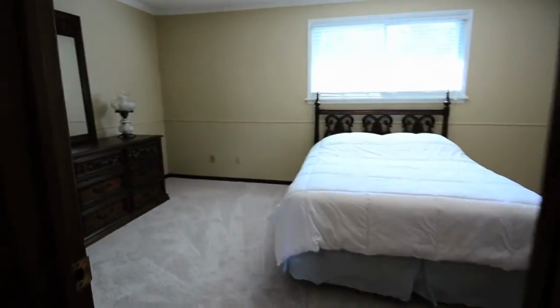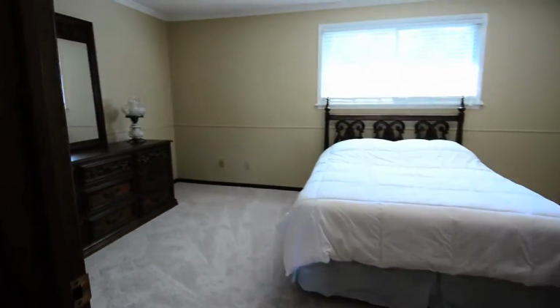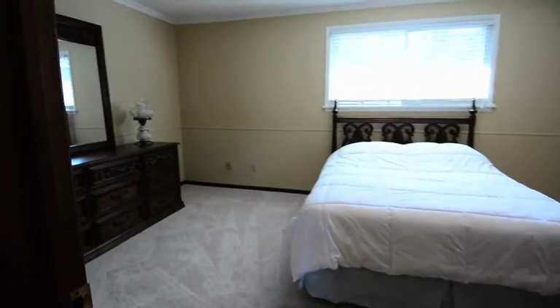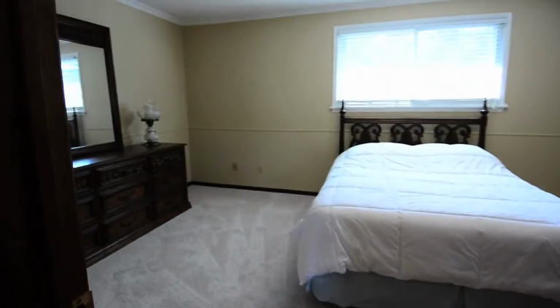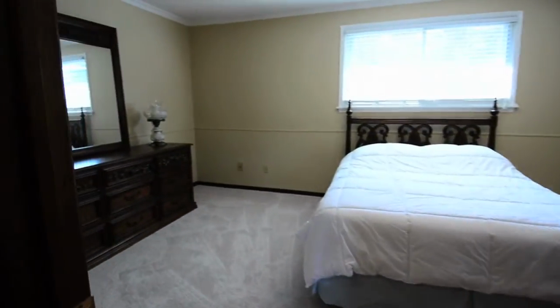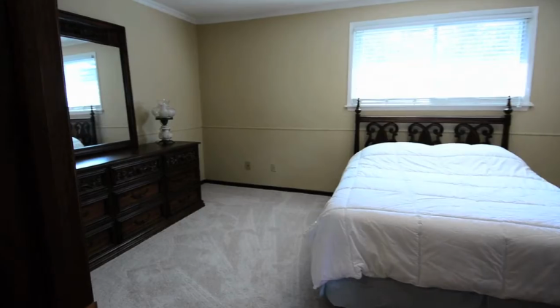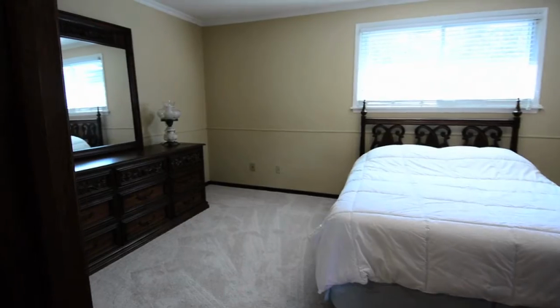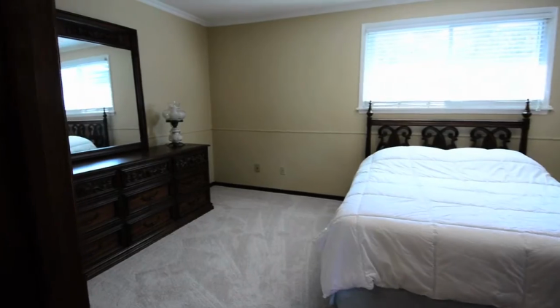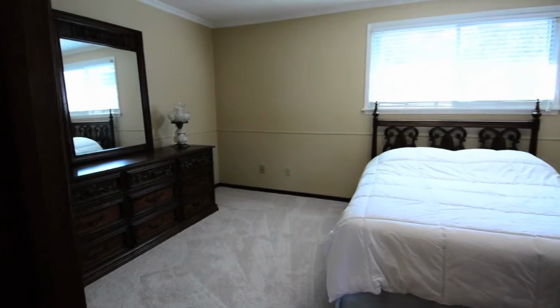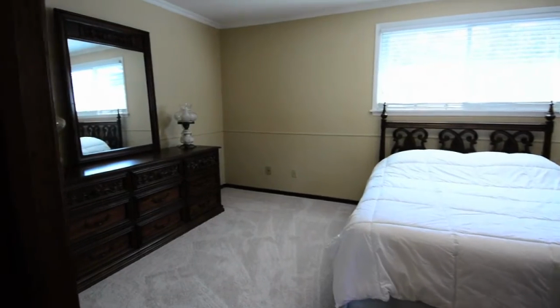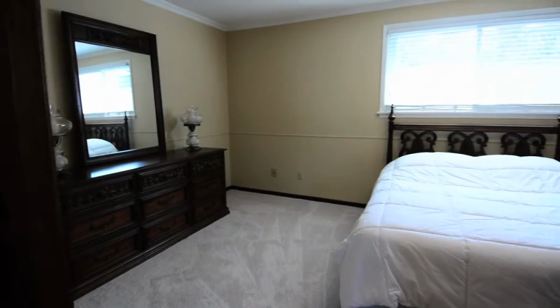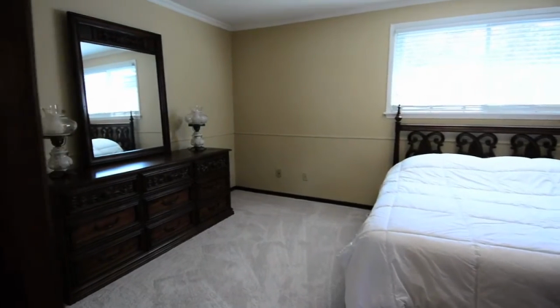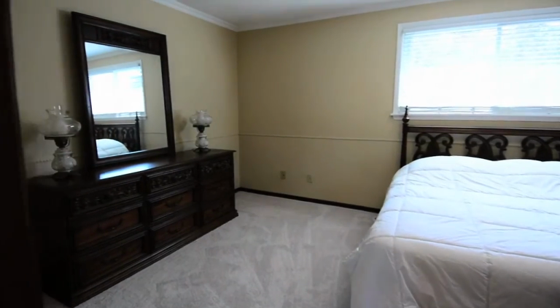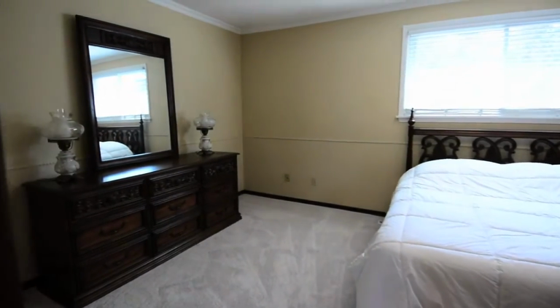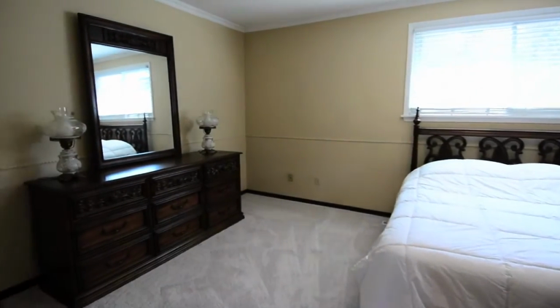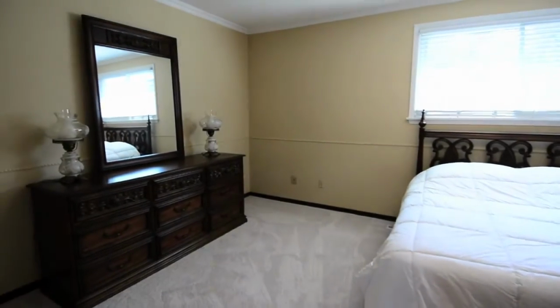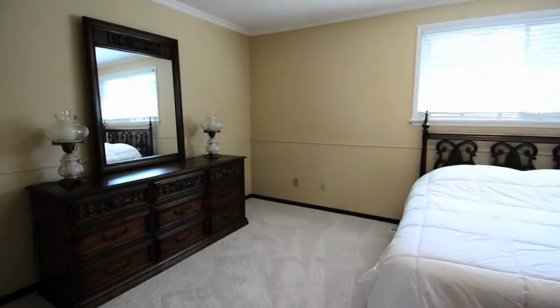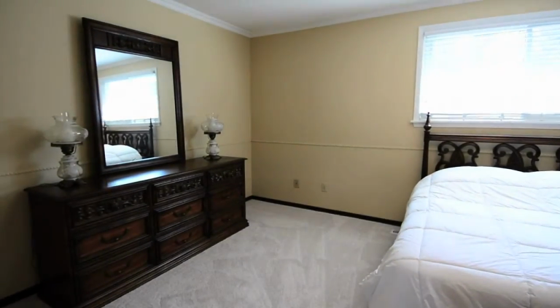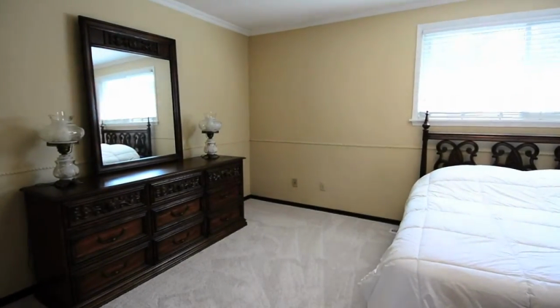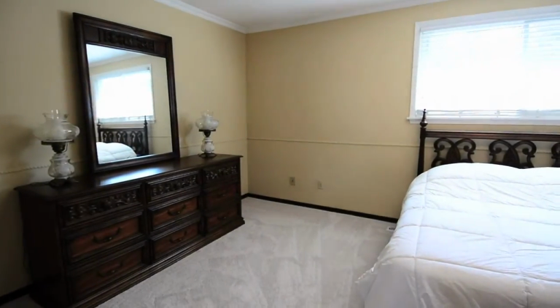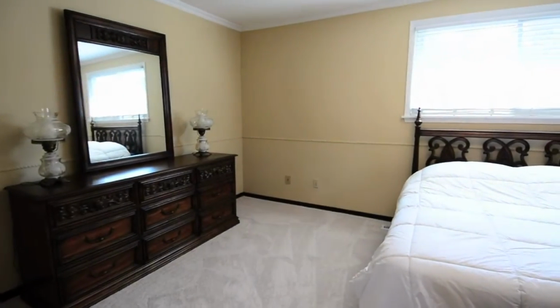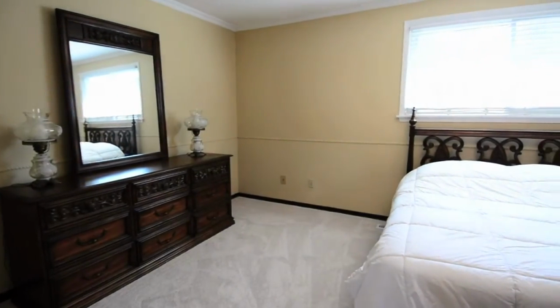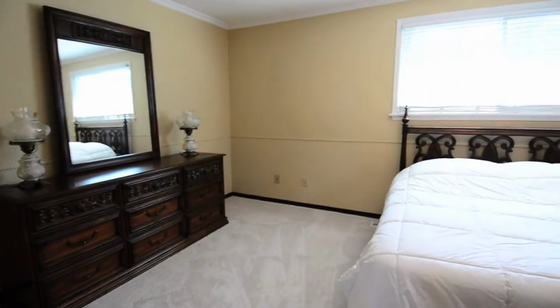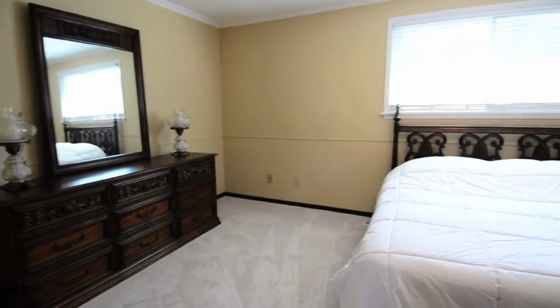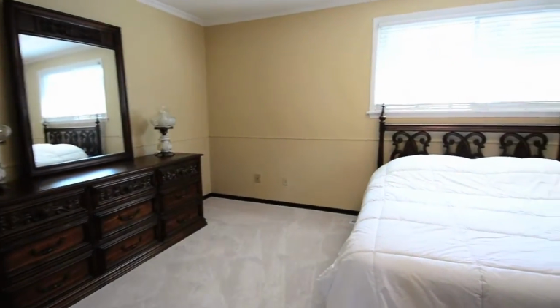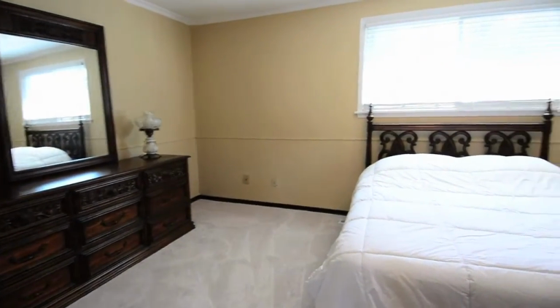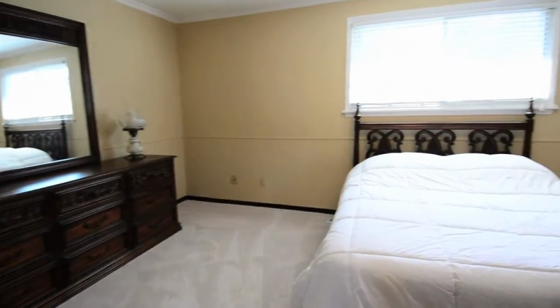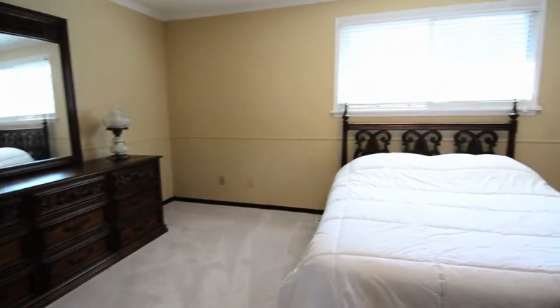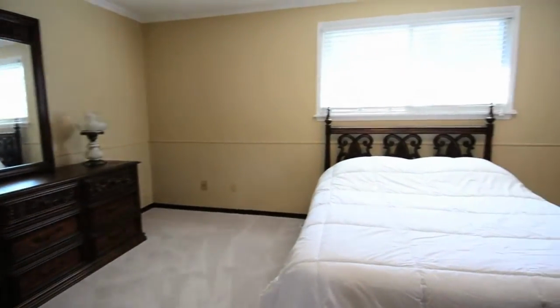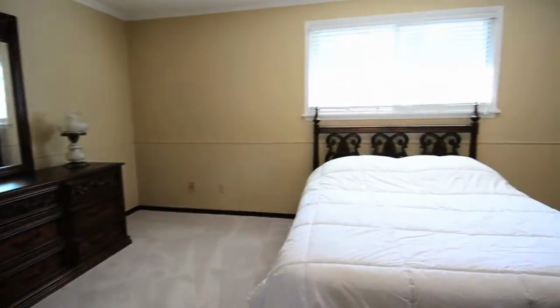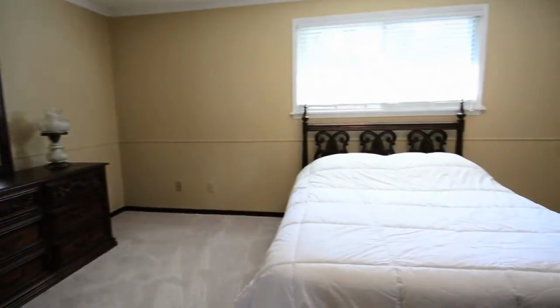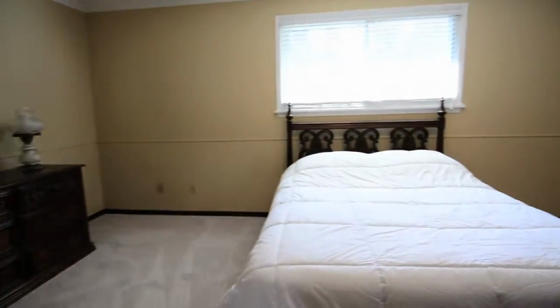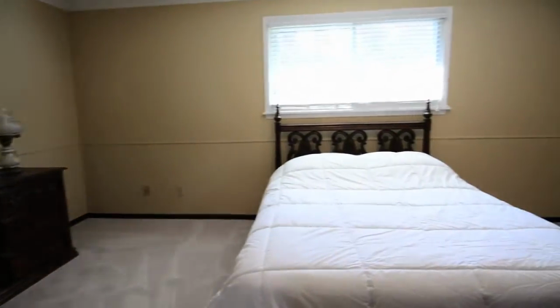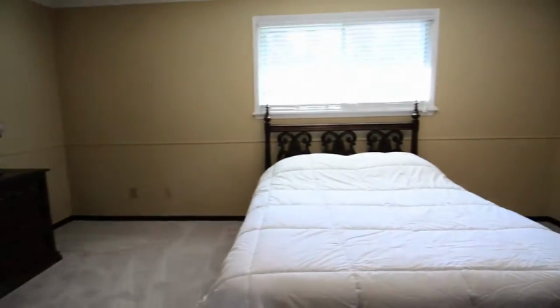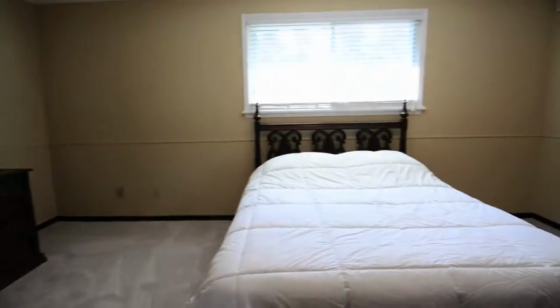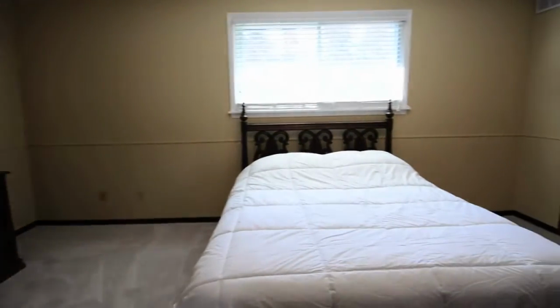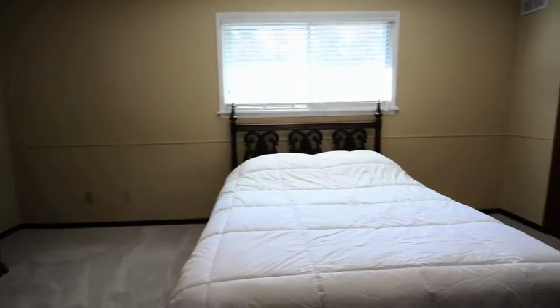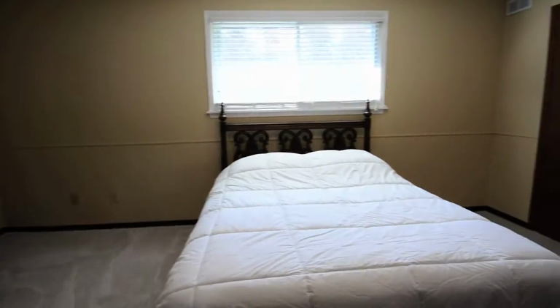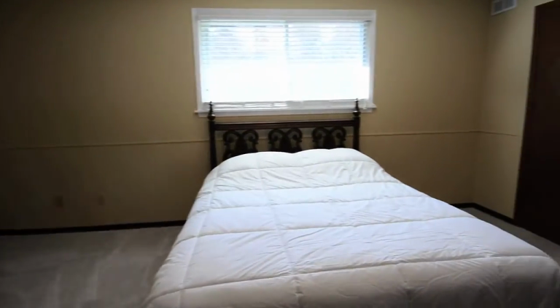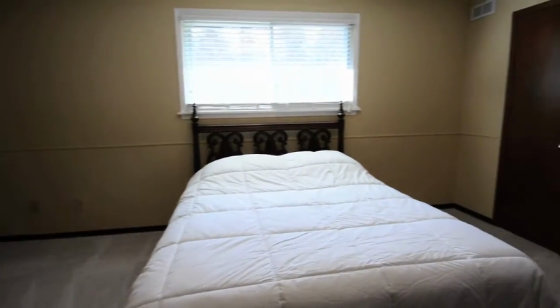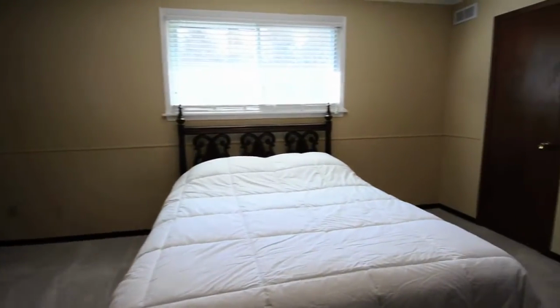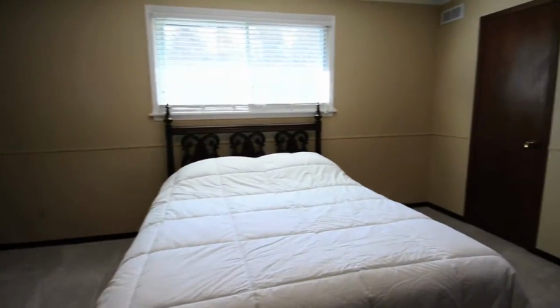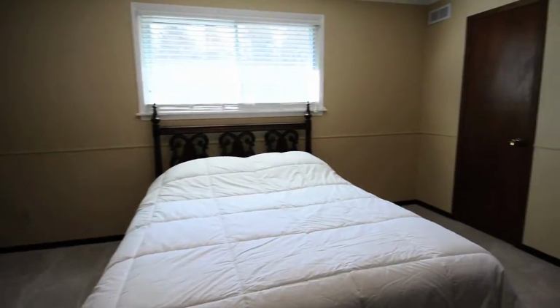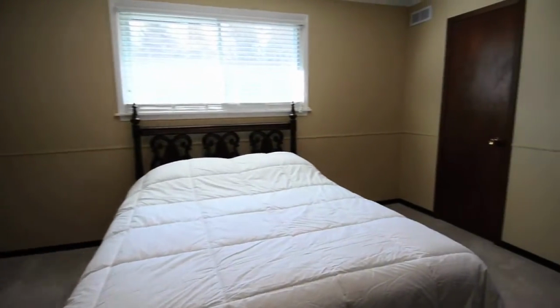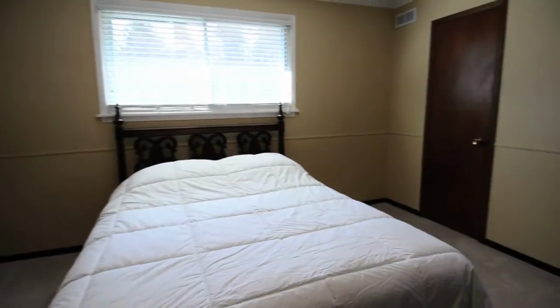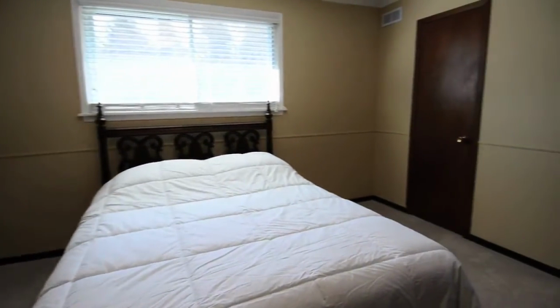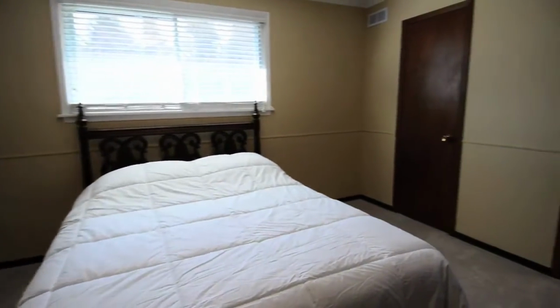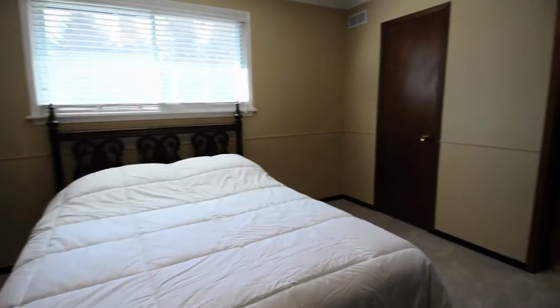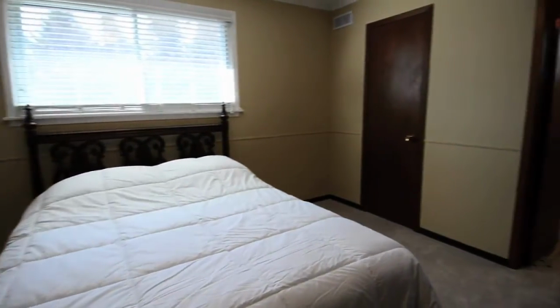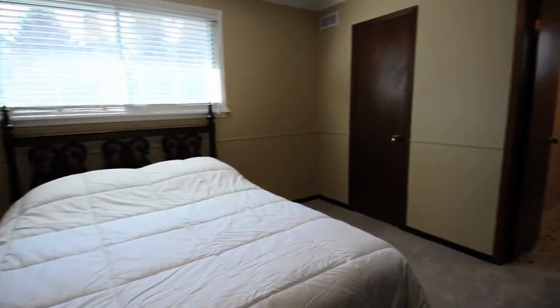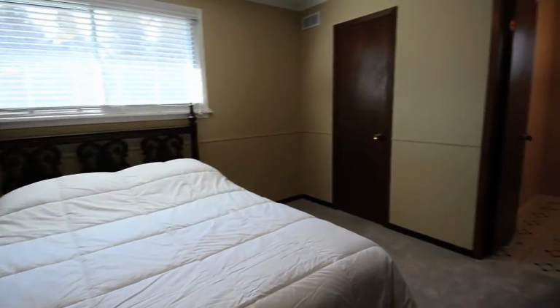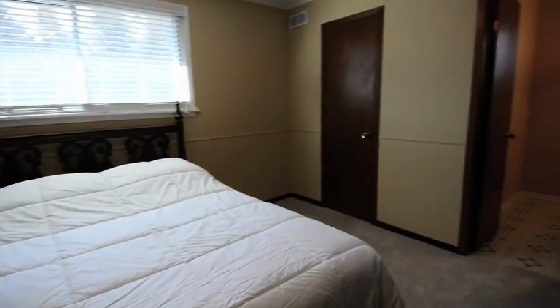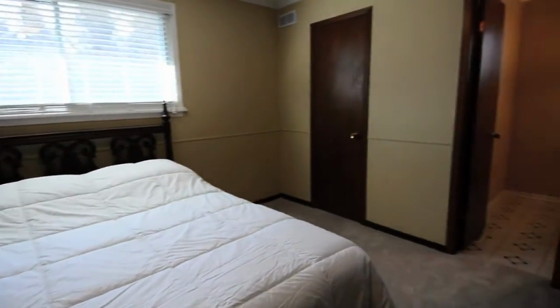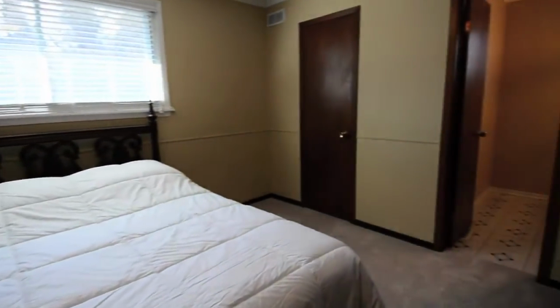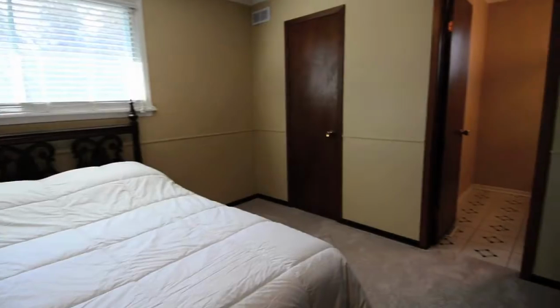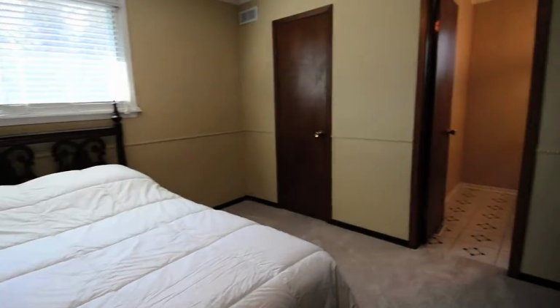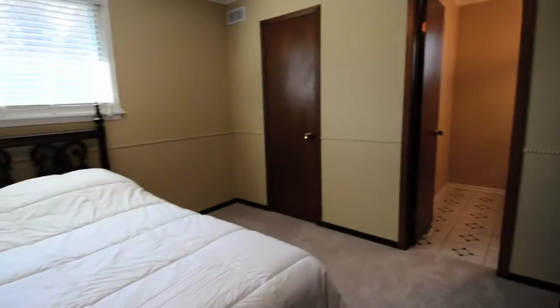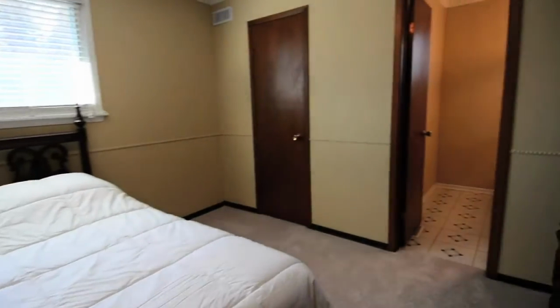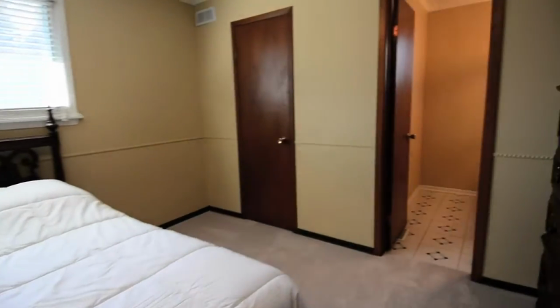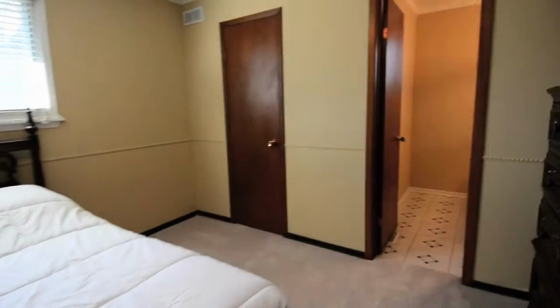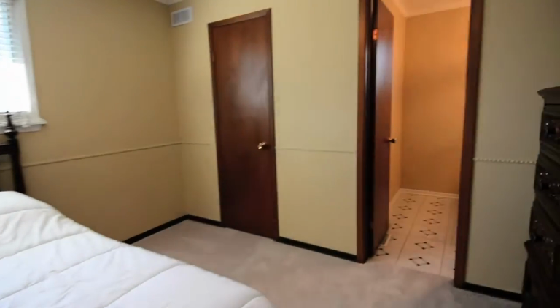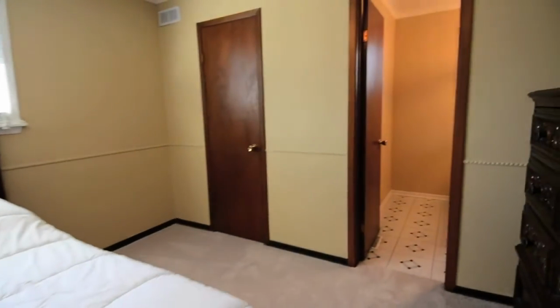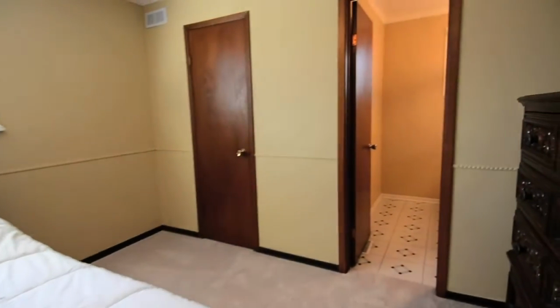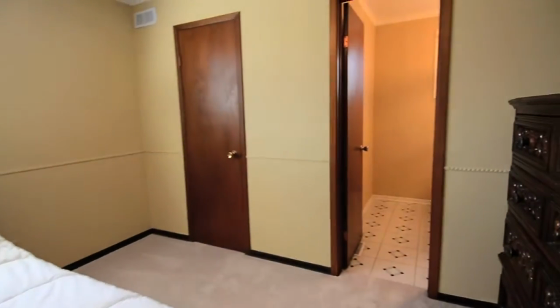The master bedroom overlooks the backyard and has a large walk-in closet and a two-piece en-suite, with space to add a shower area.